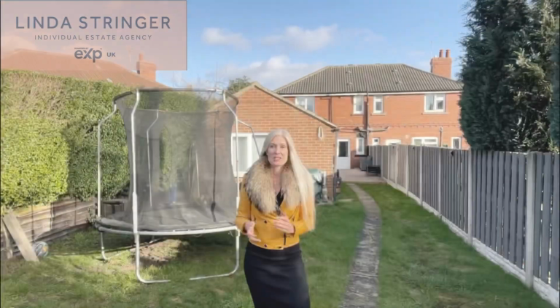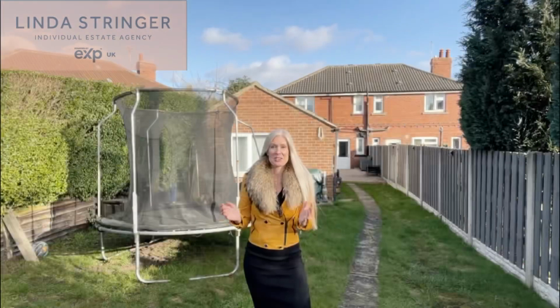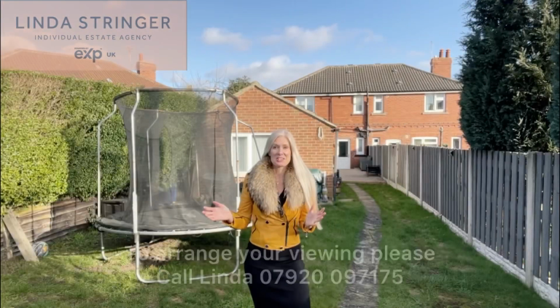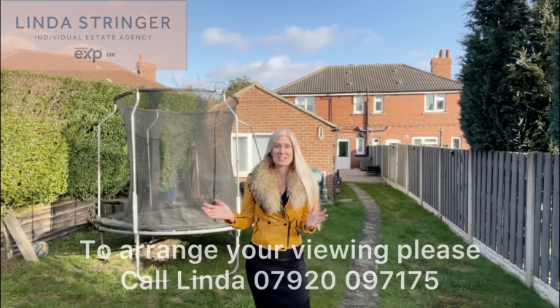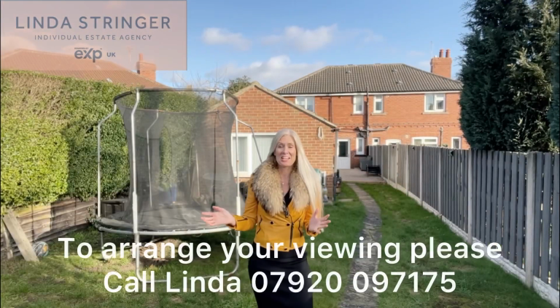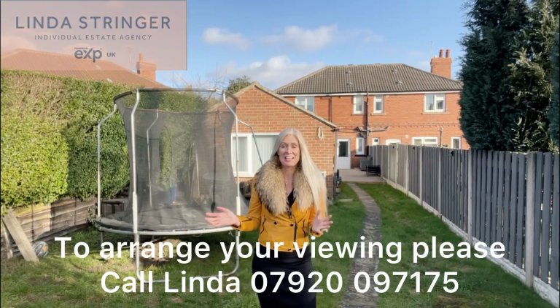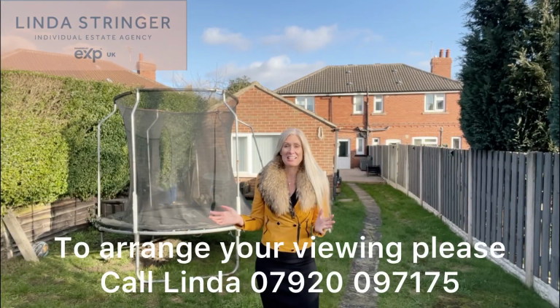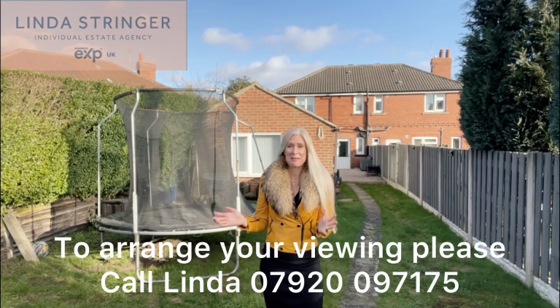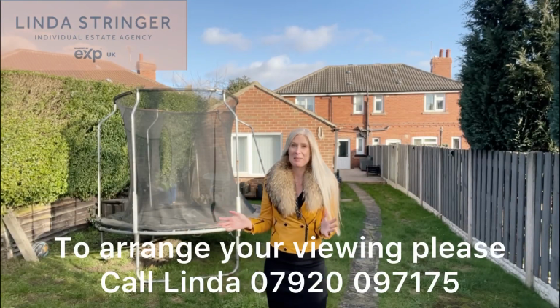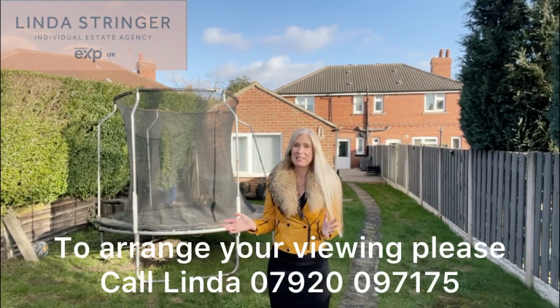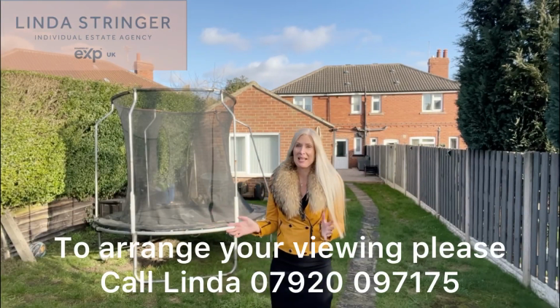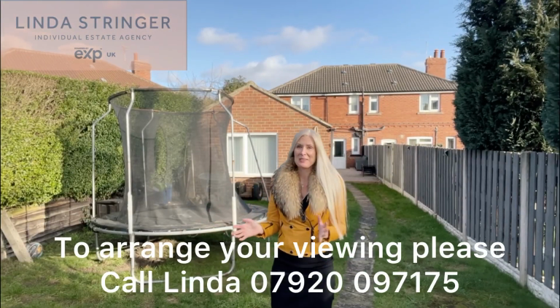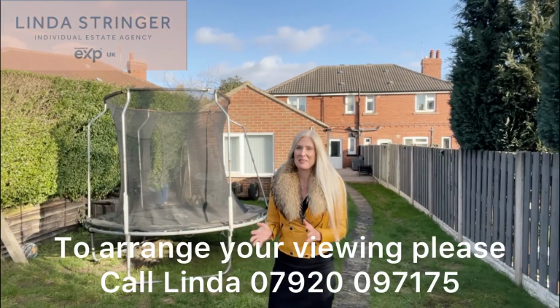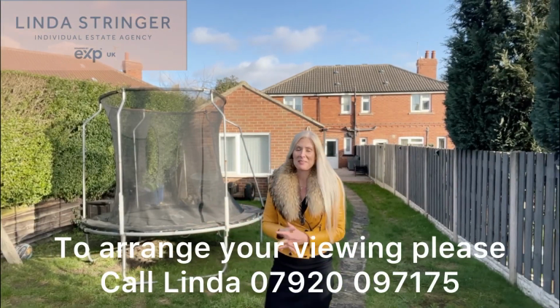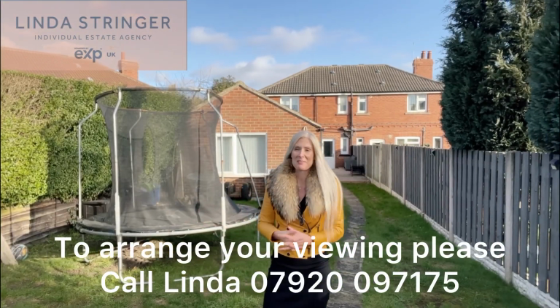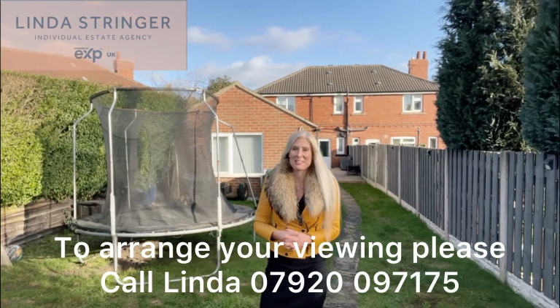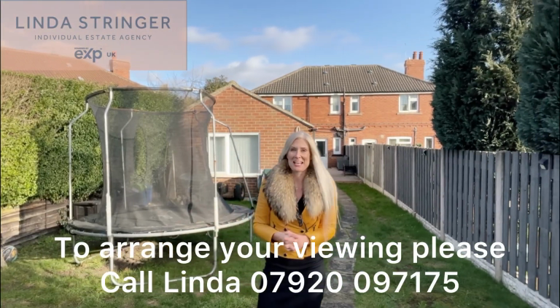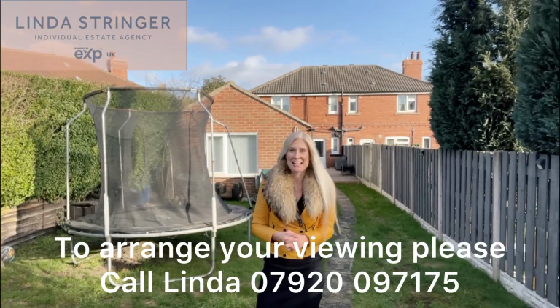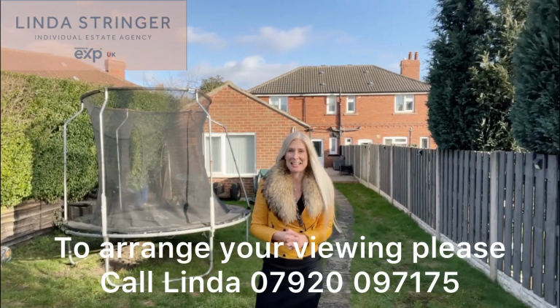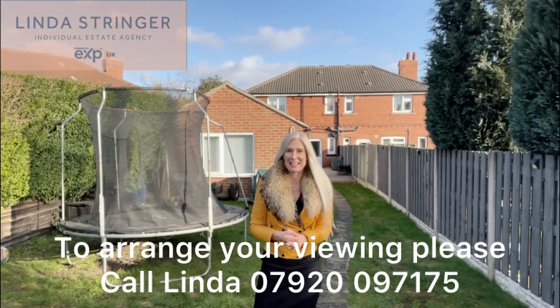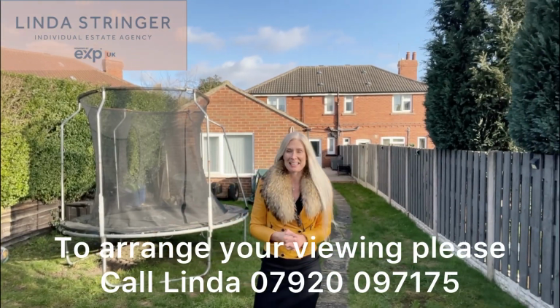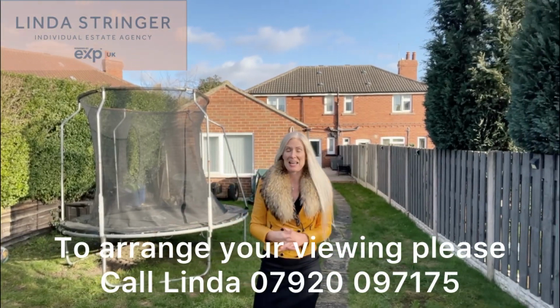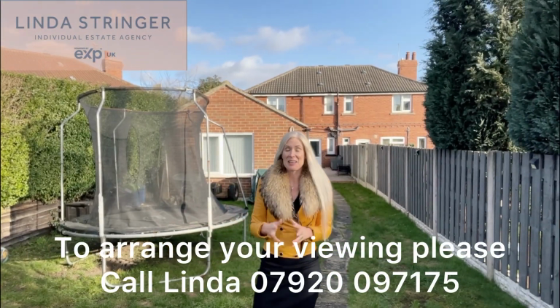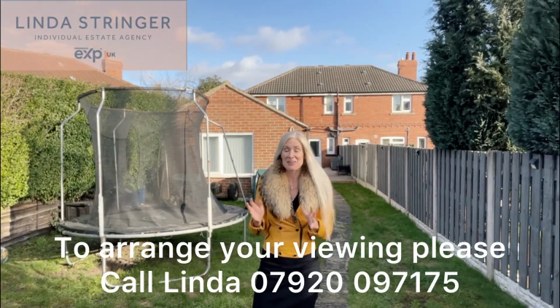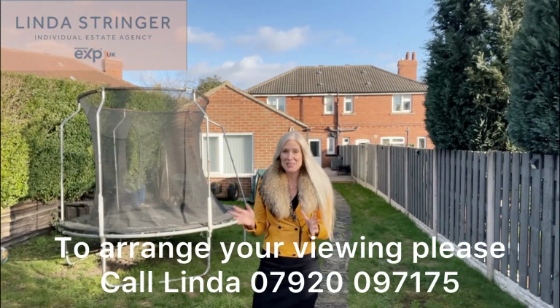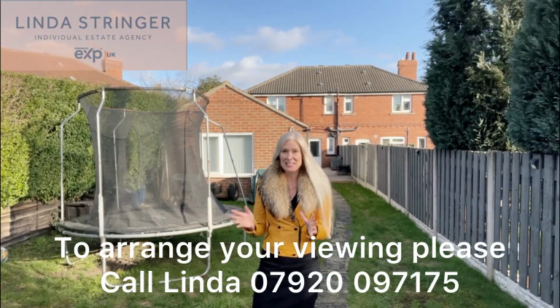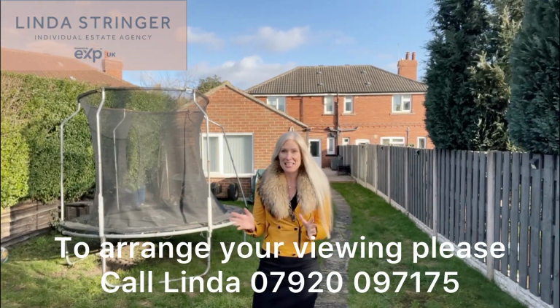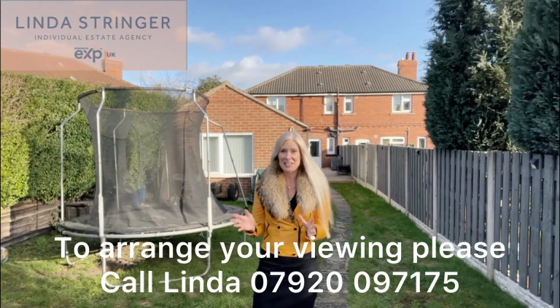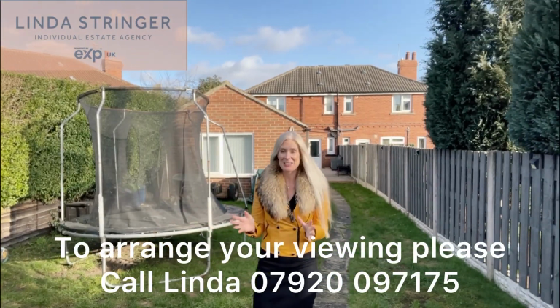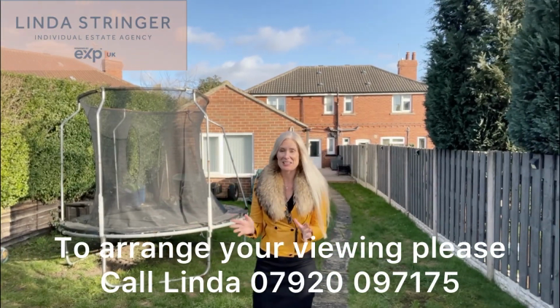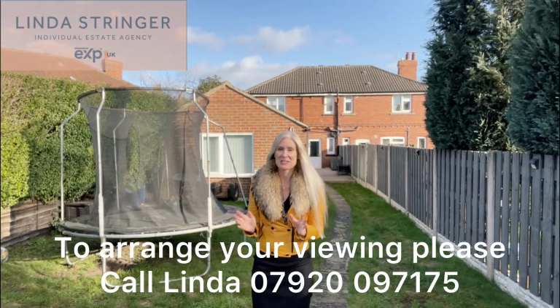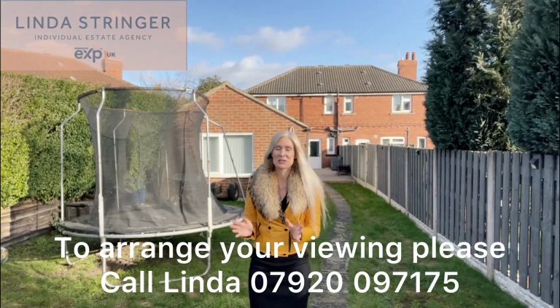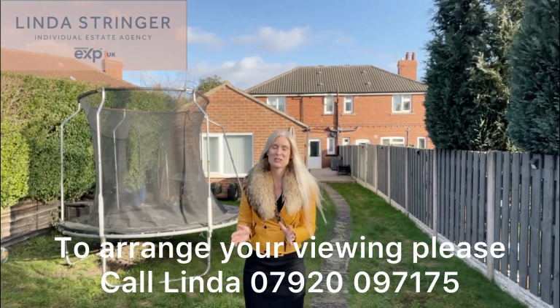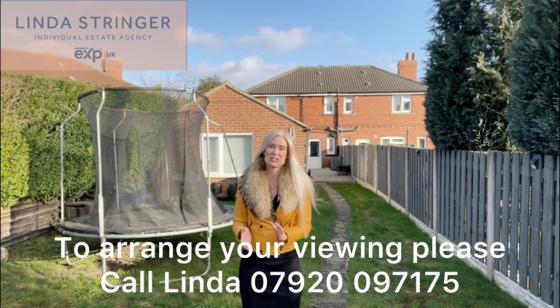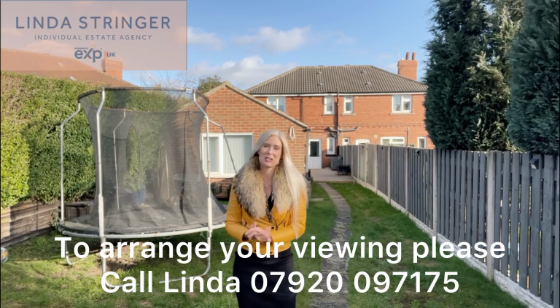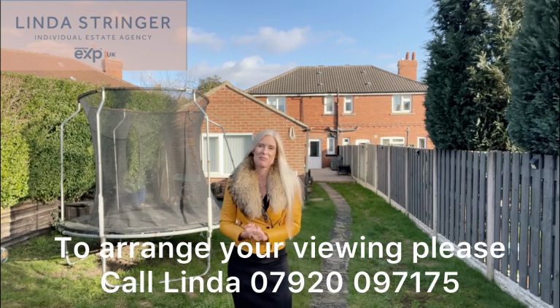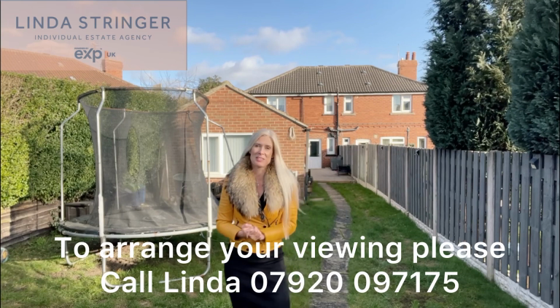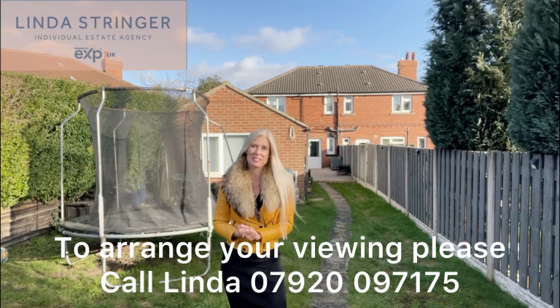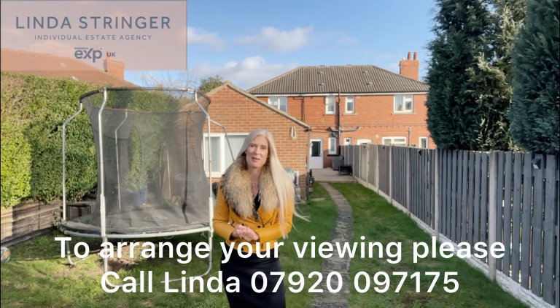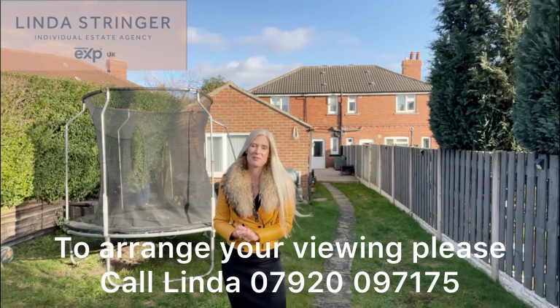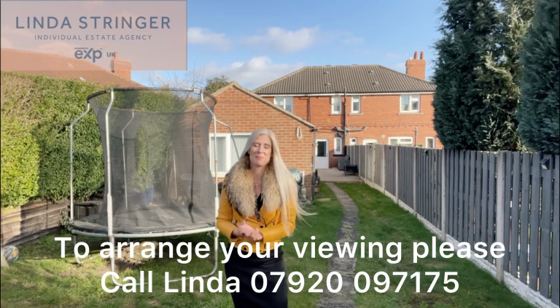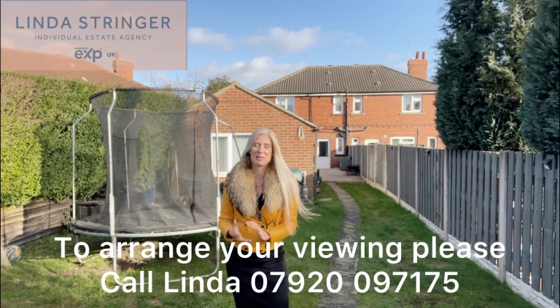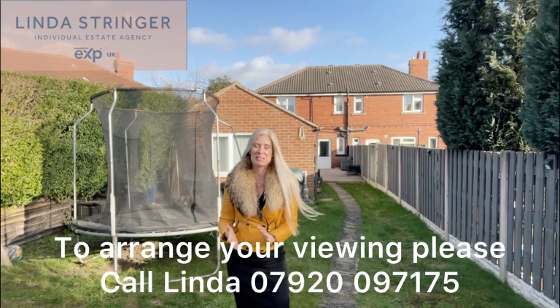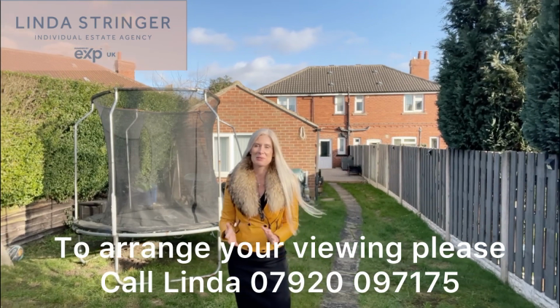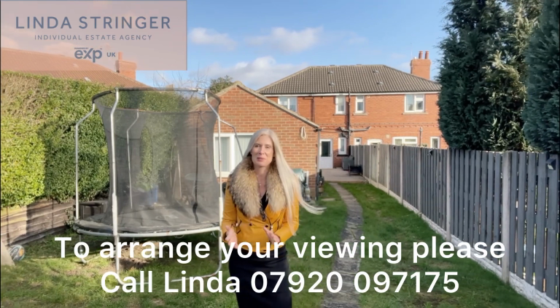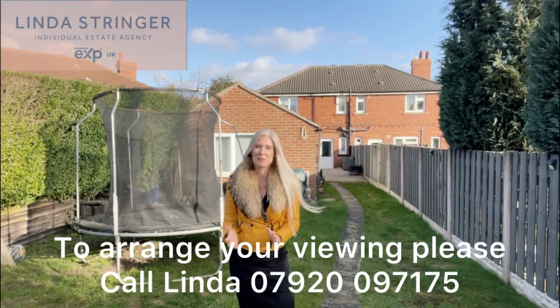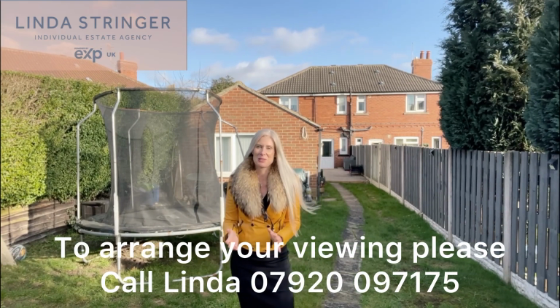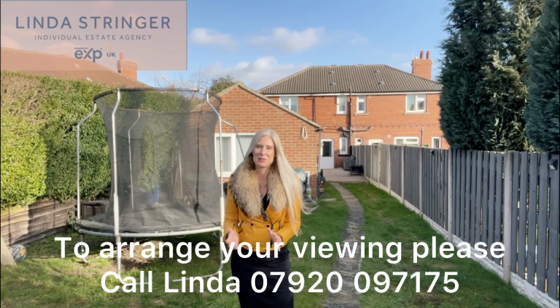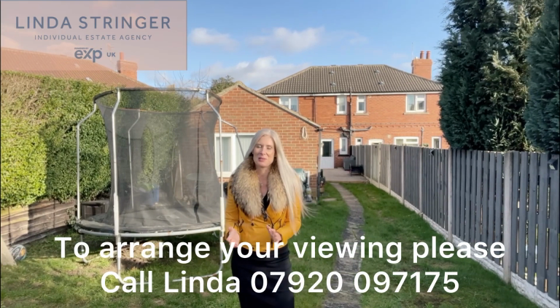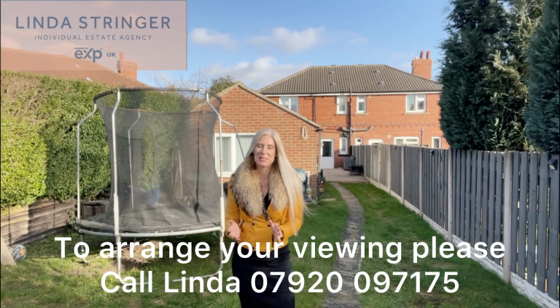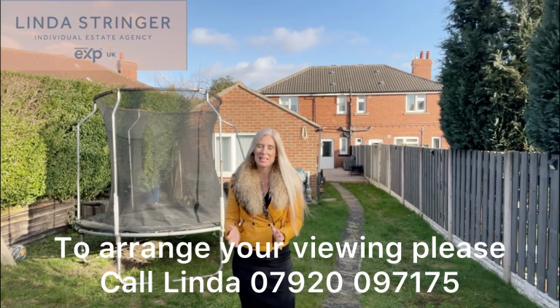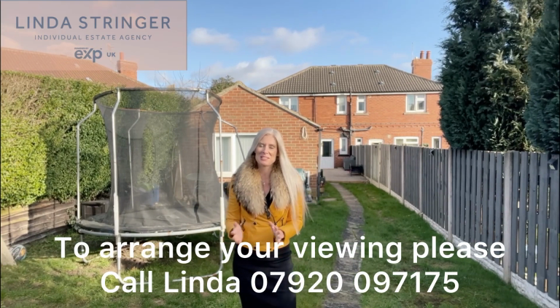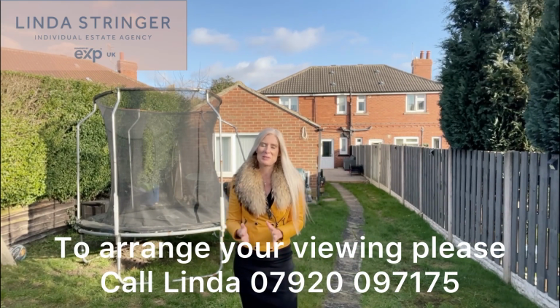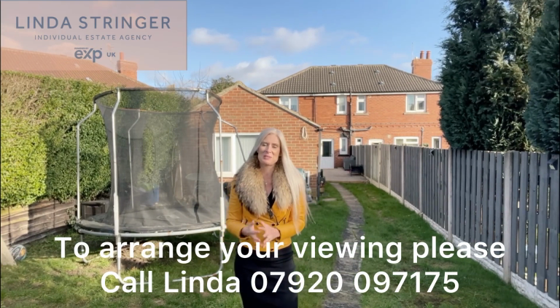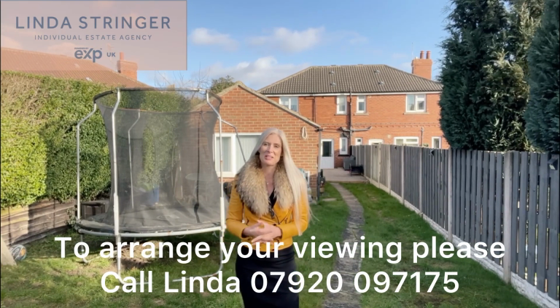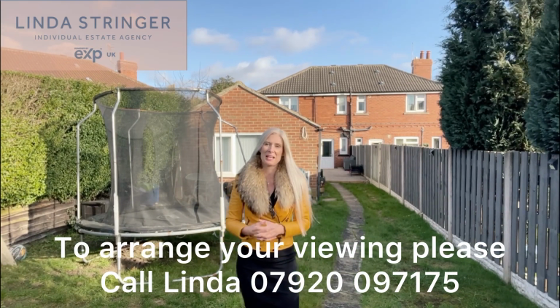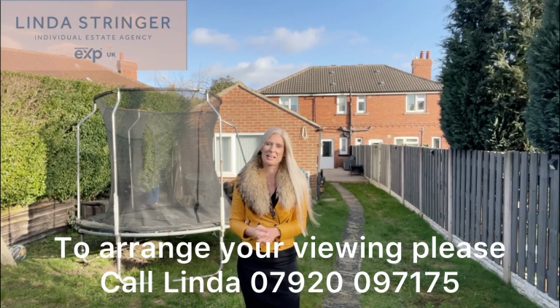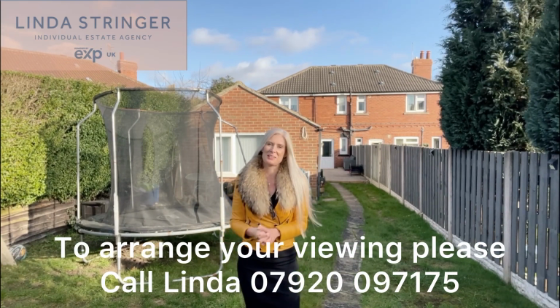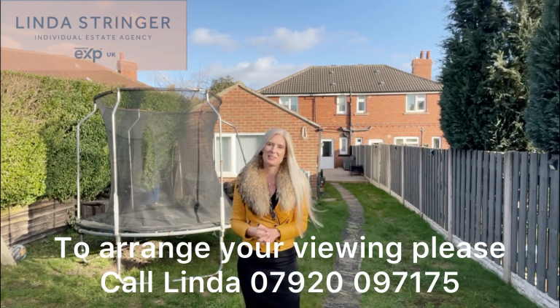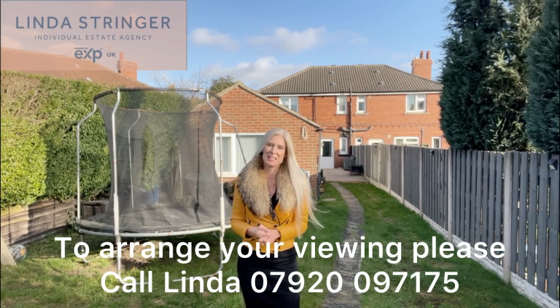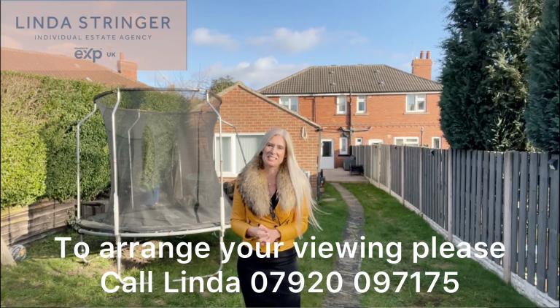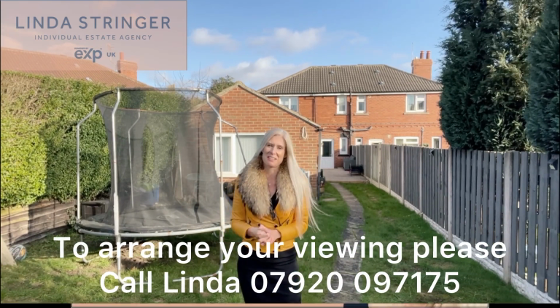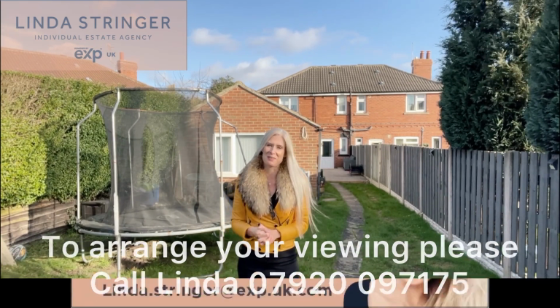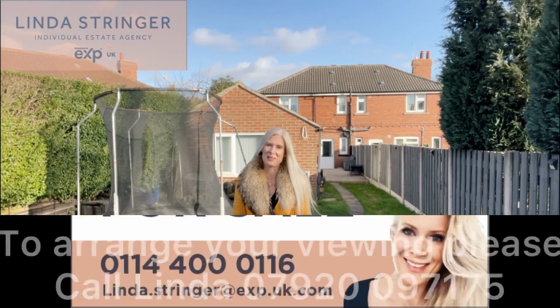So certainly a semi-detached with a difference, I think. If you want to take a look at this gorgeous home for yourself, then please do give me a call, get in touch, and I can organise that viewing.